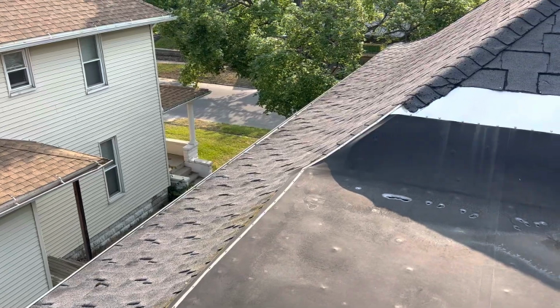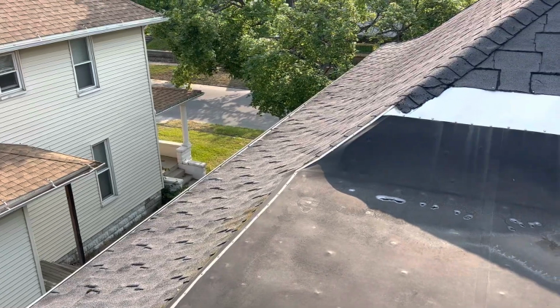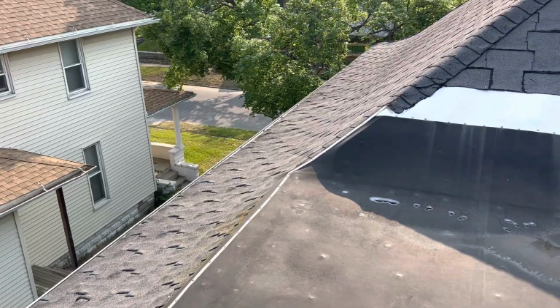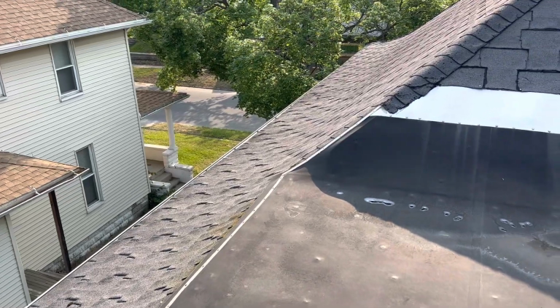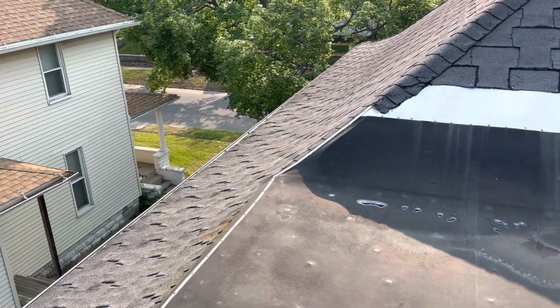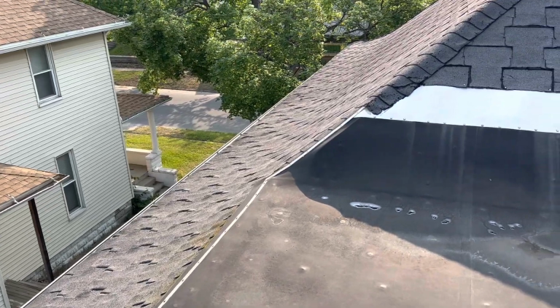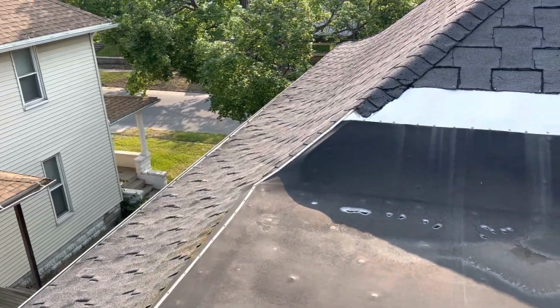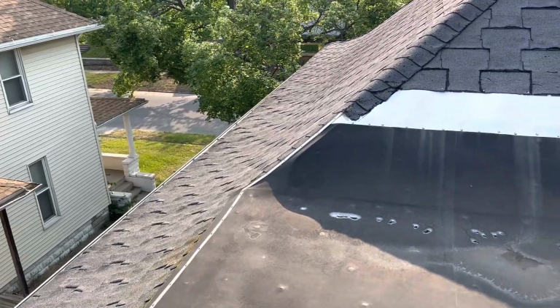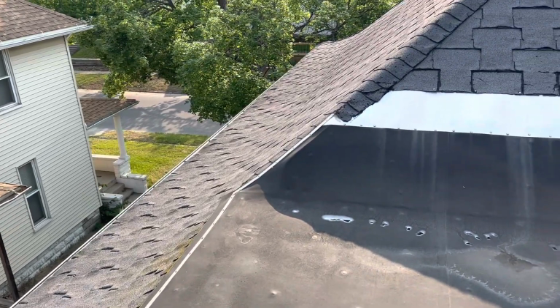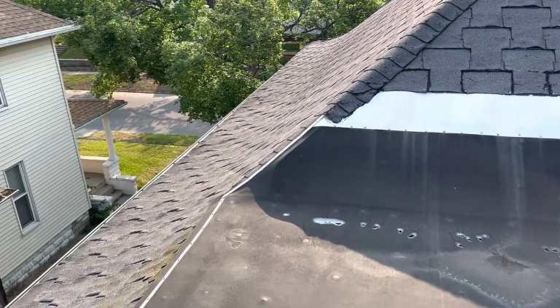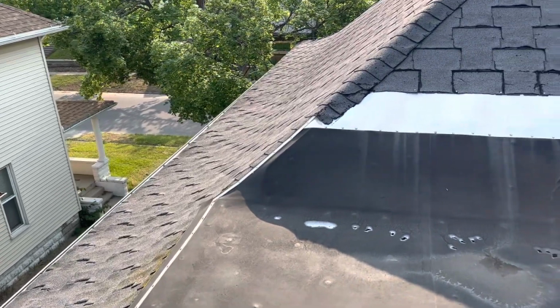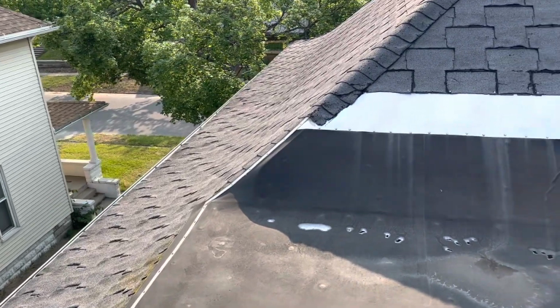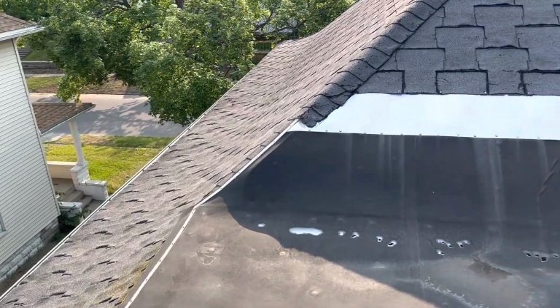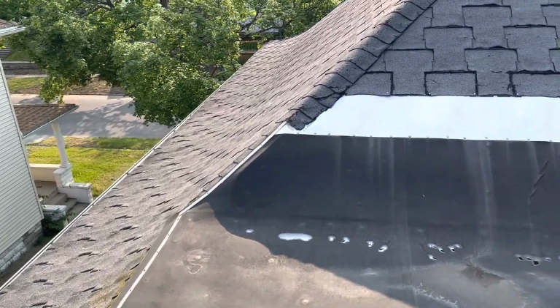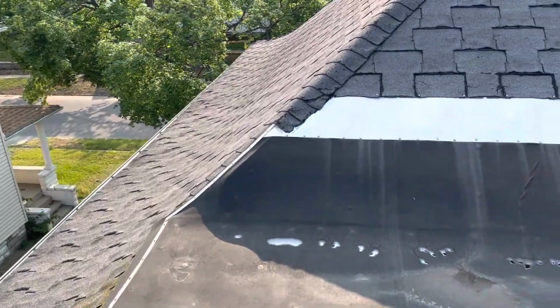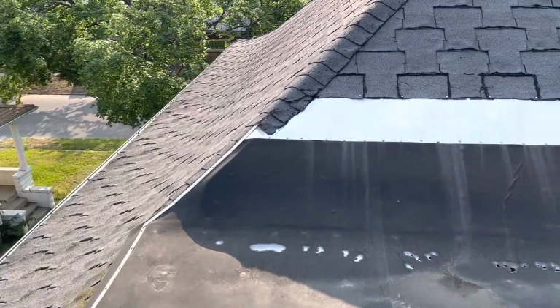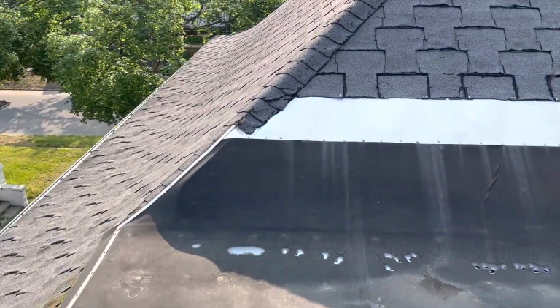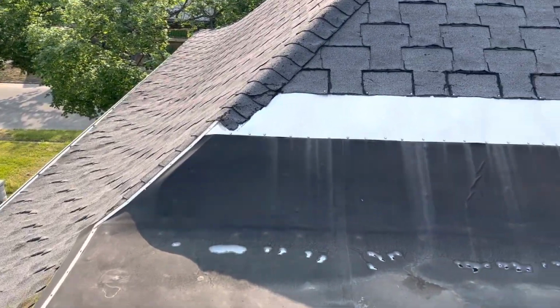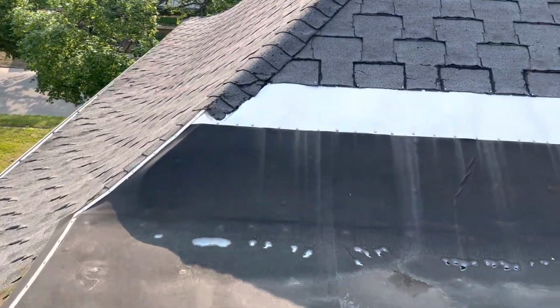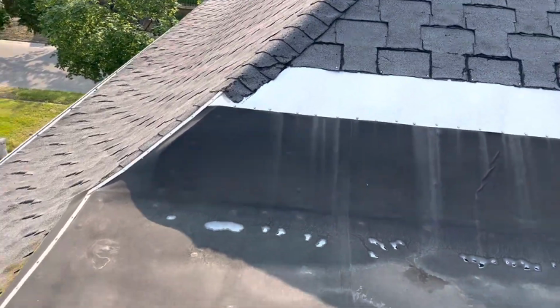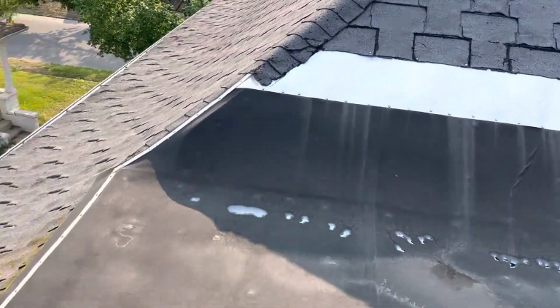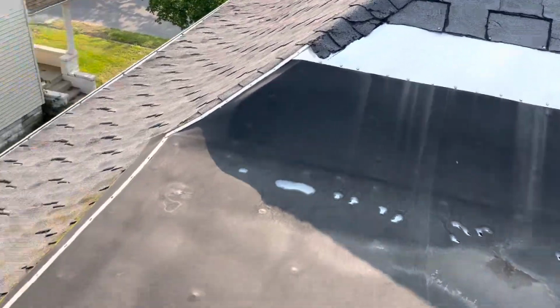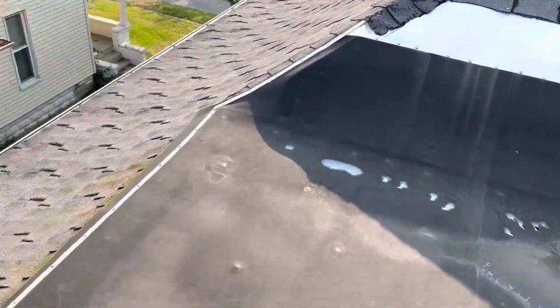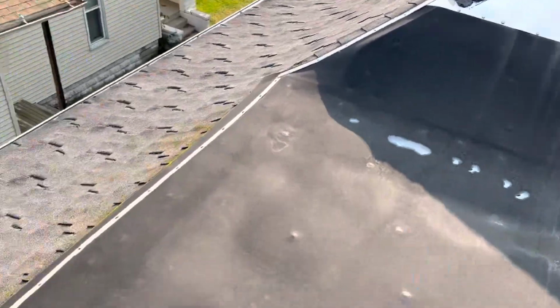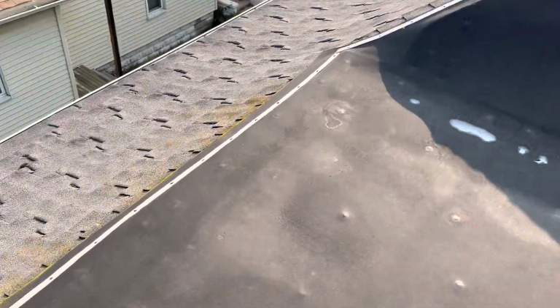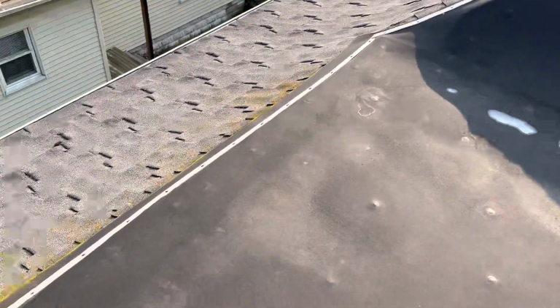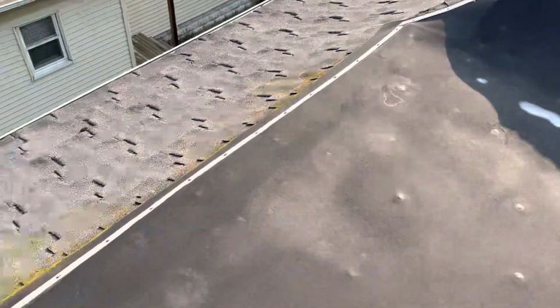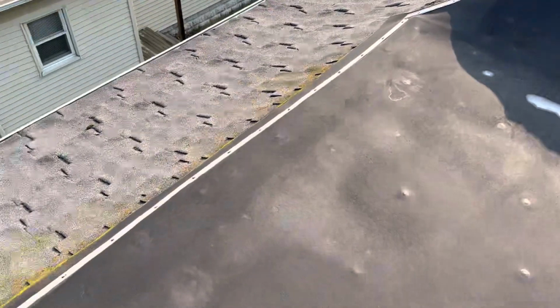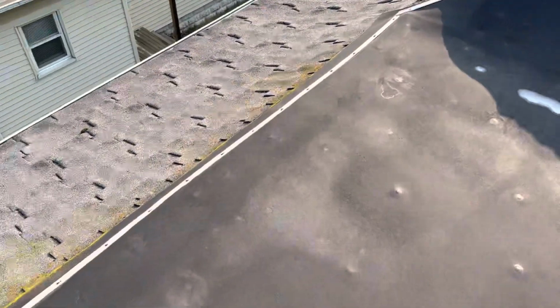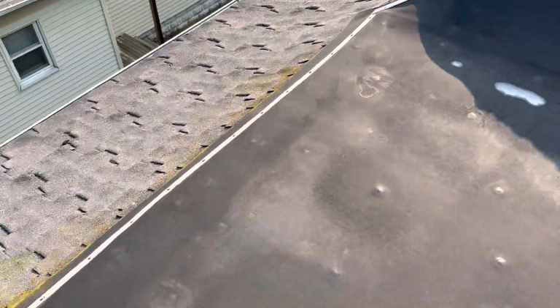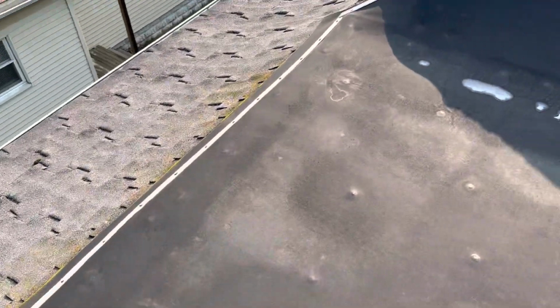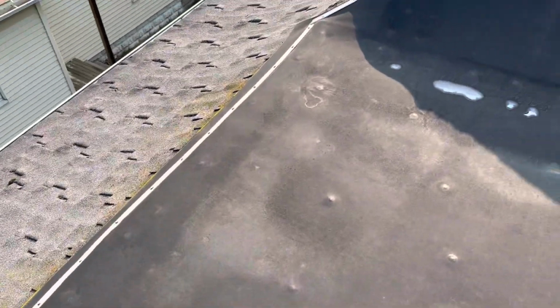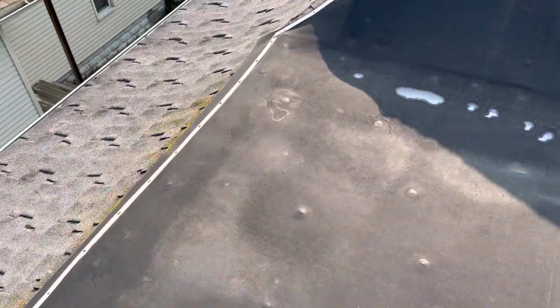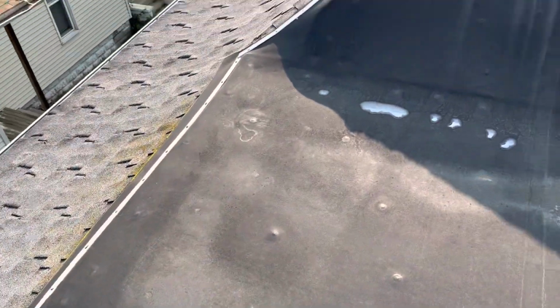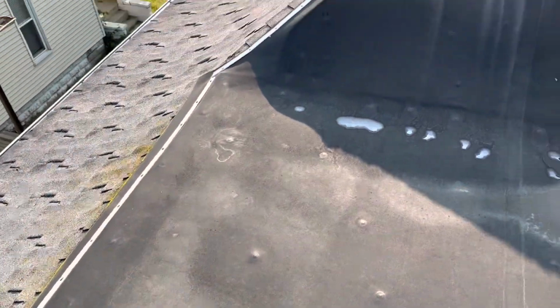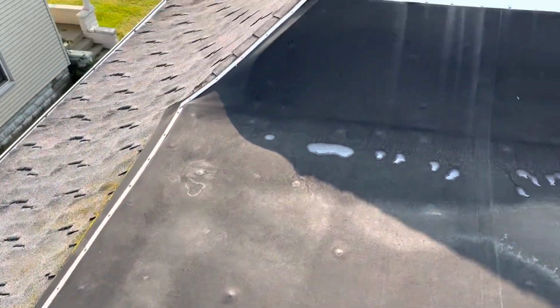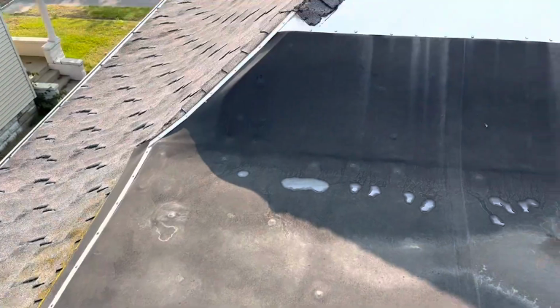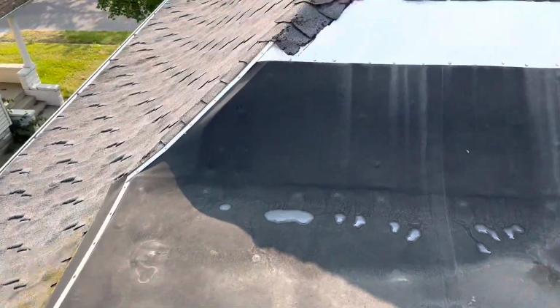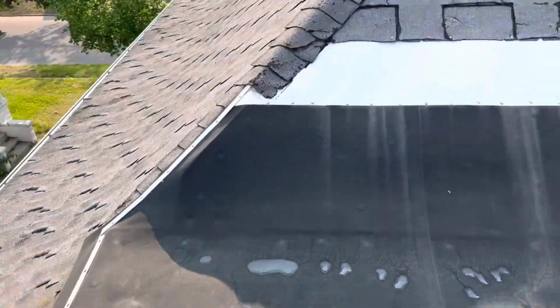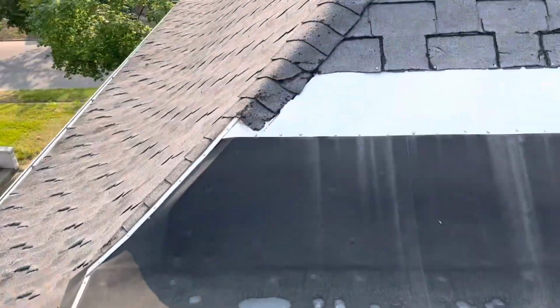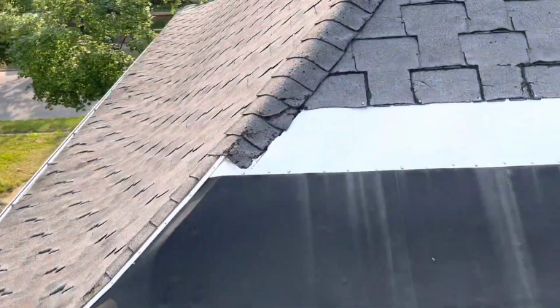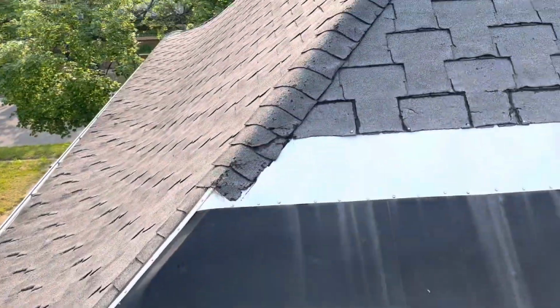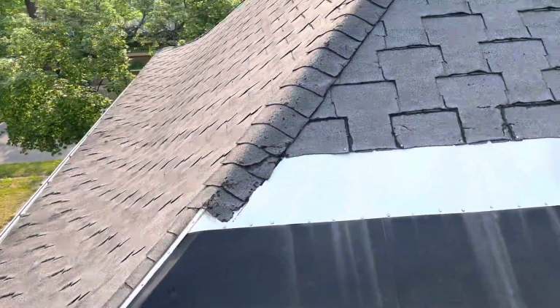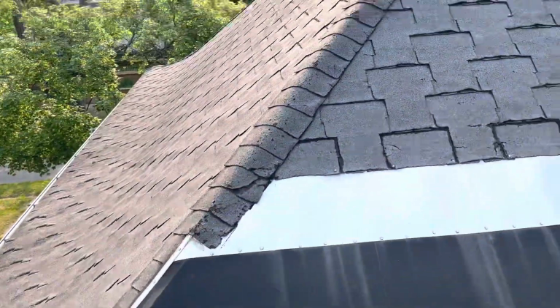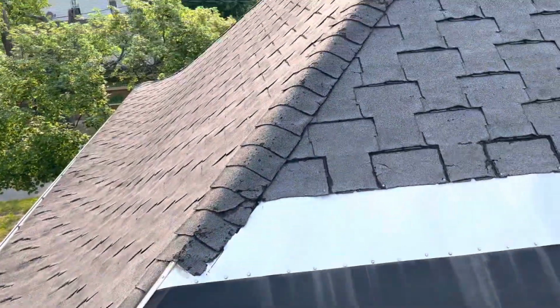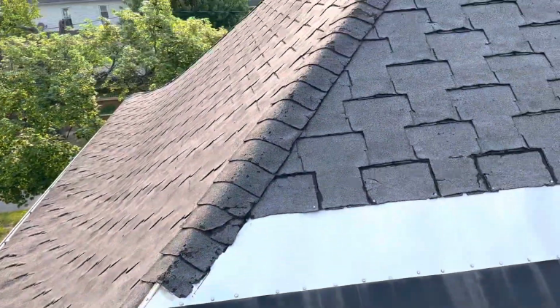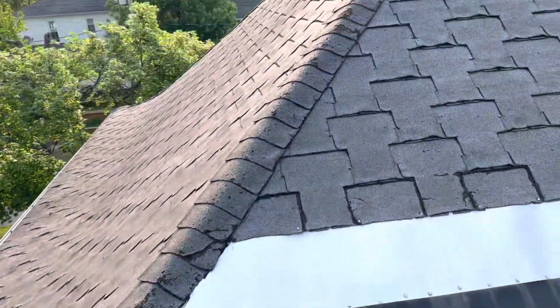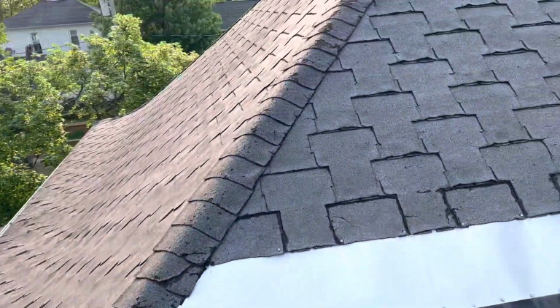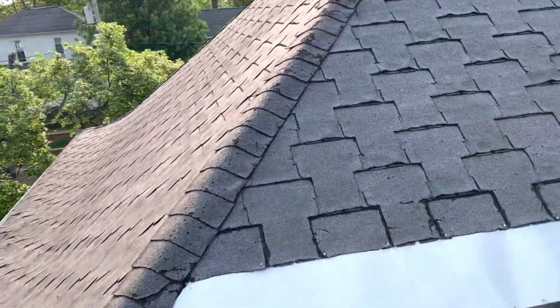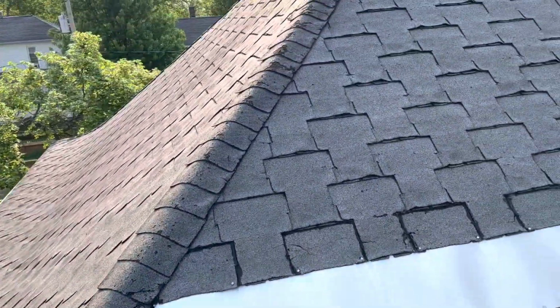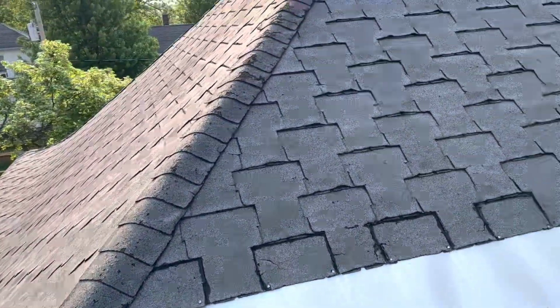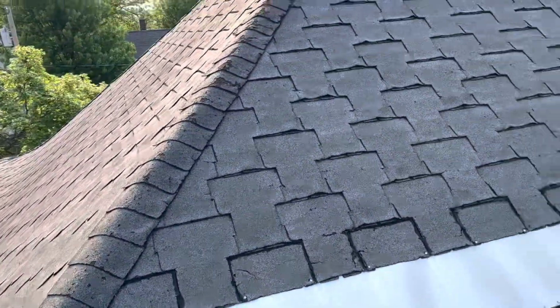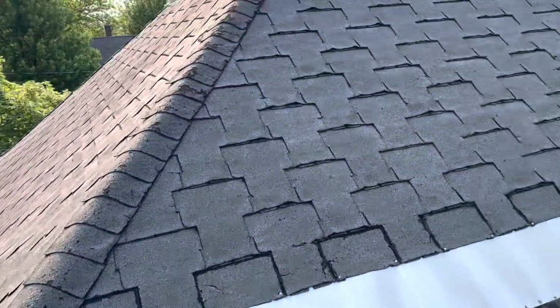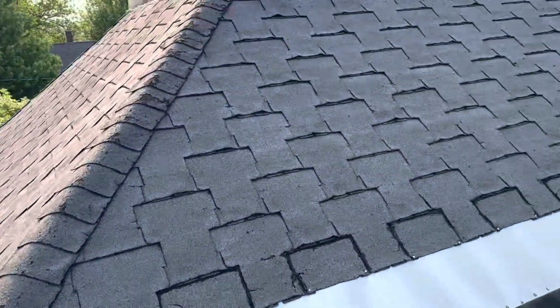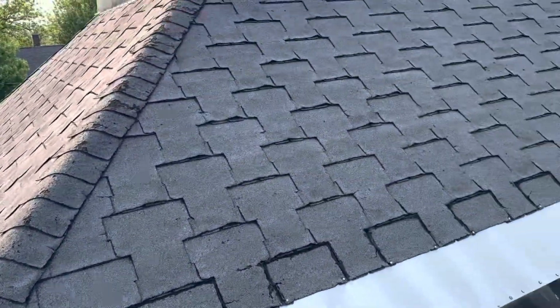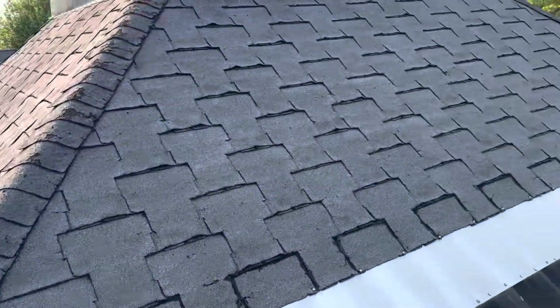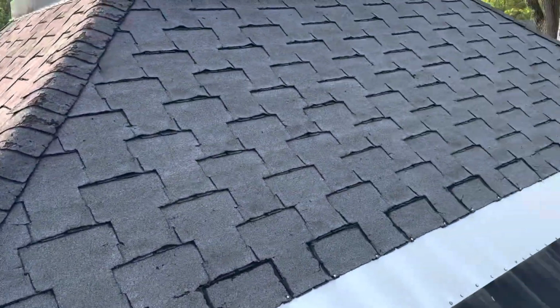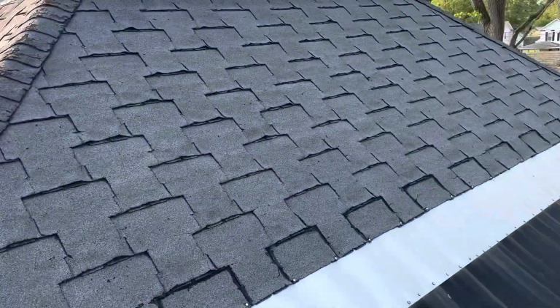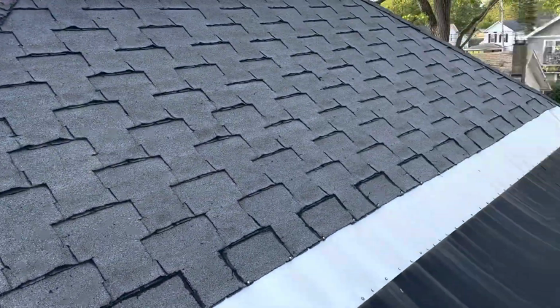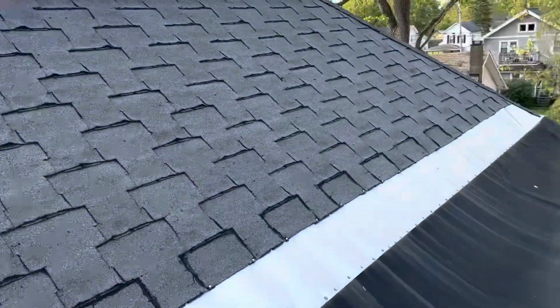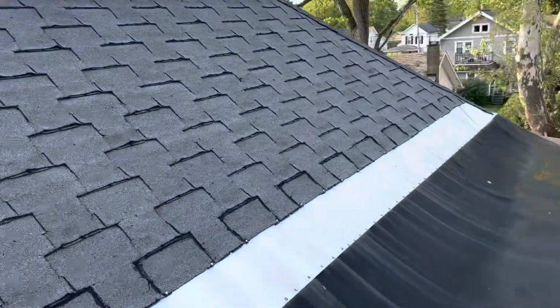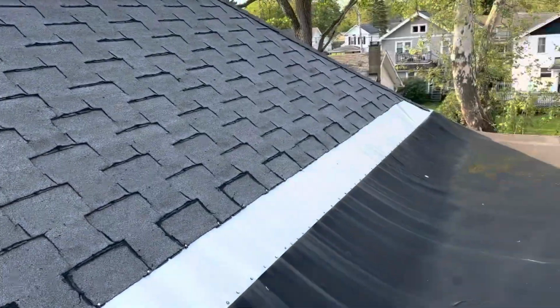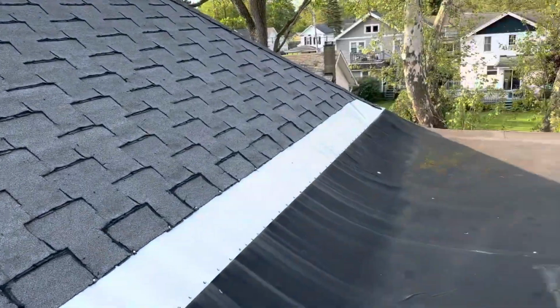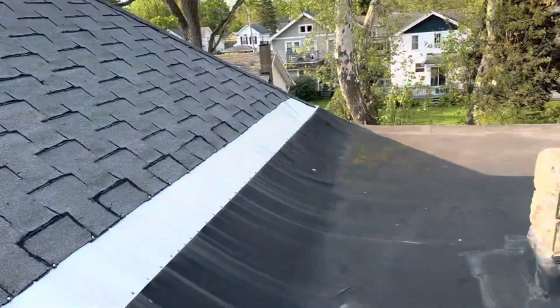Hi, this is Joe with Jay Alexander Roofing. I'm here today performing a video inspection of the roof. Alright, I've been up here, walked around, got a pretty good feel for what's going on.